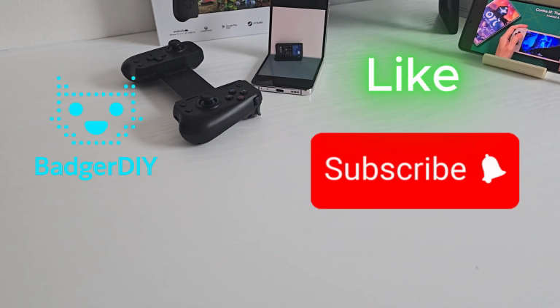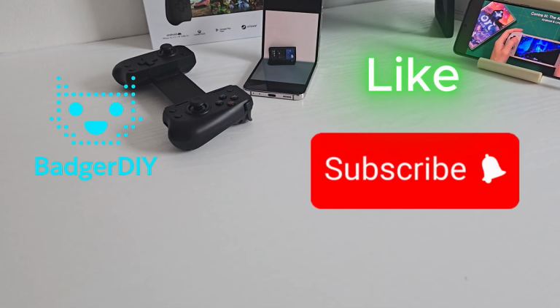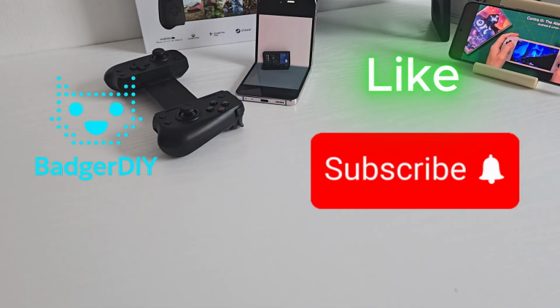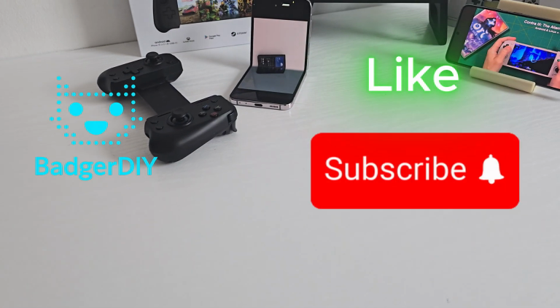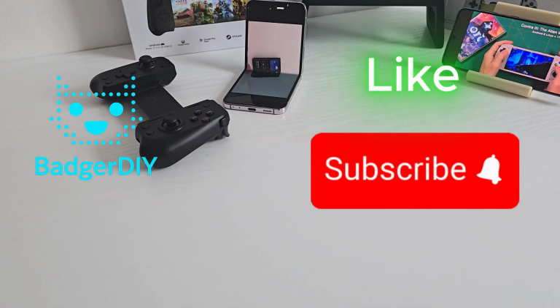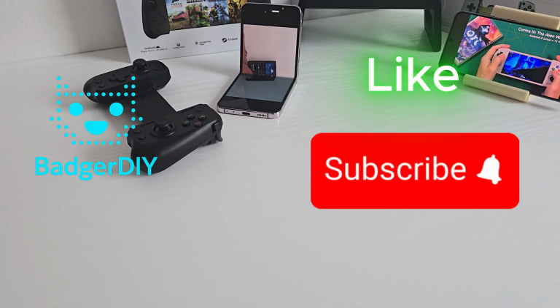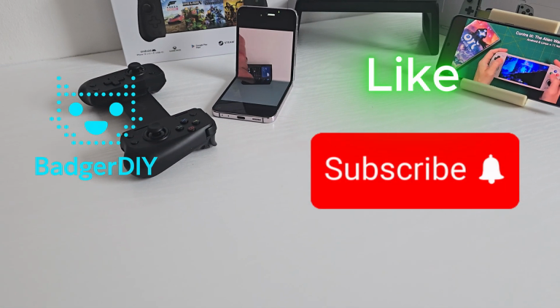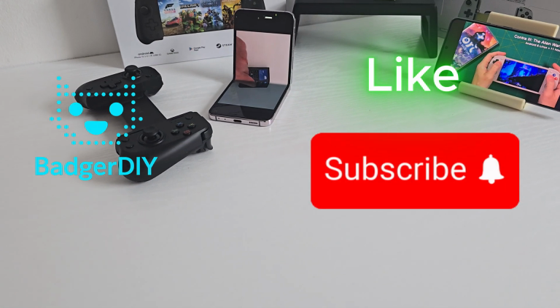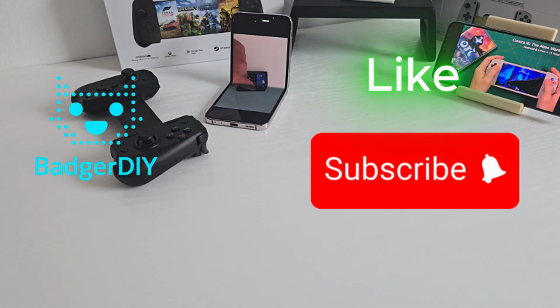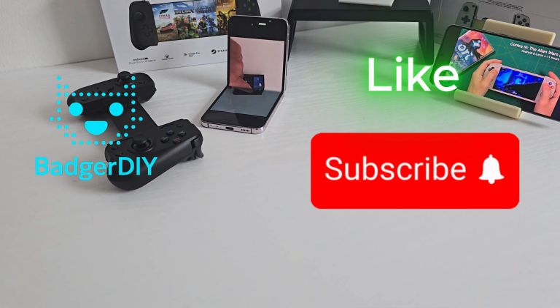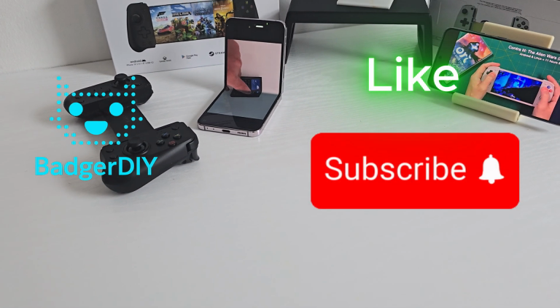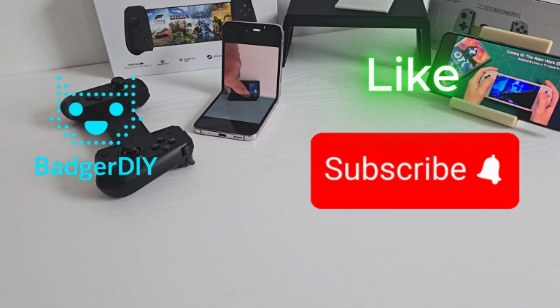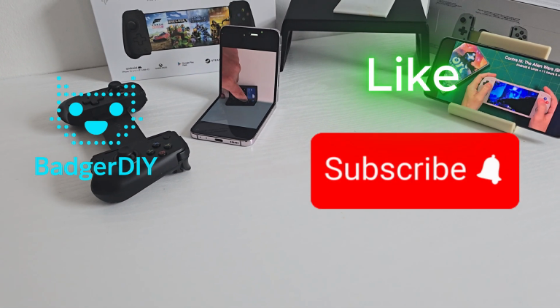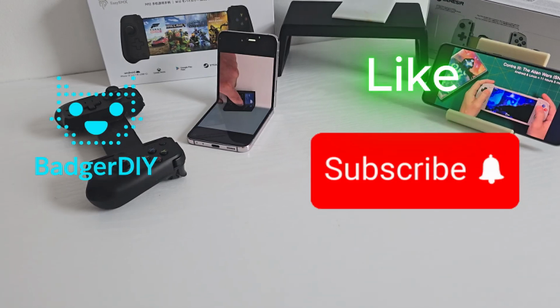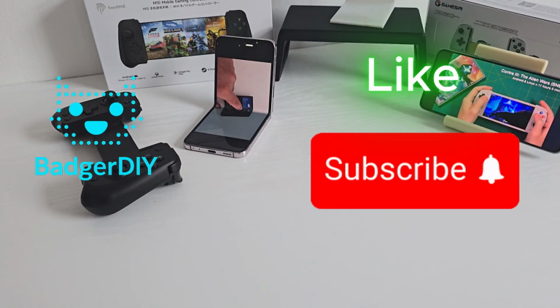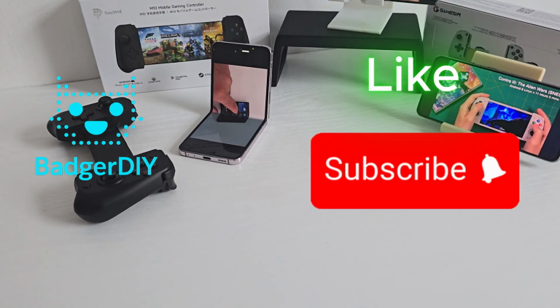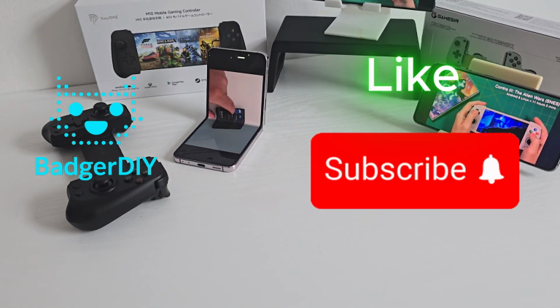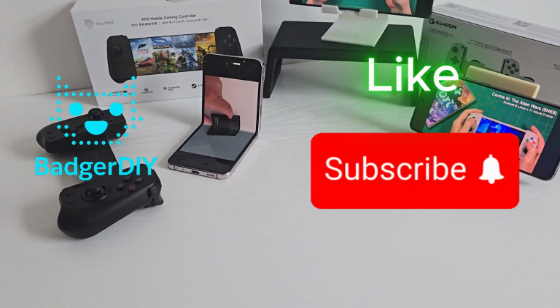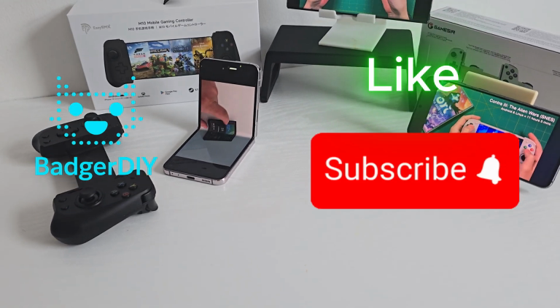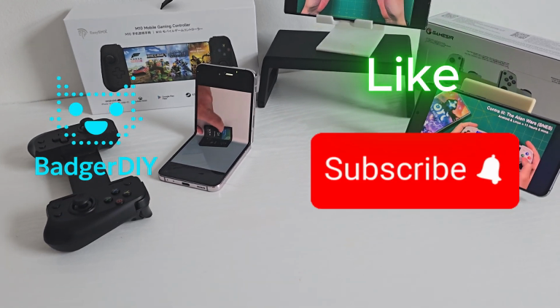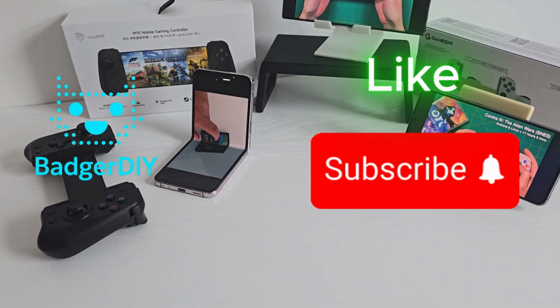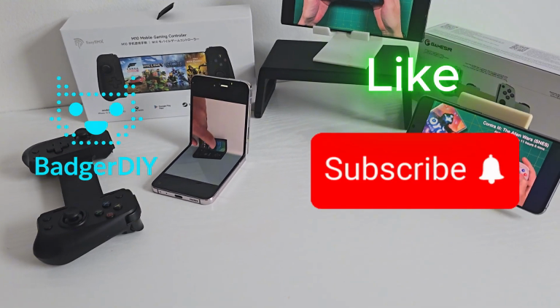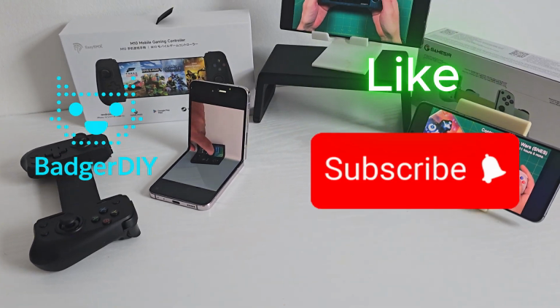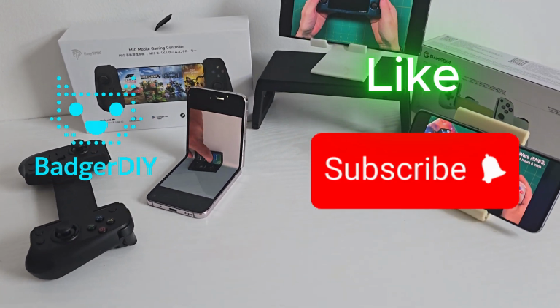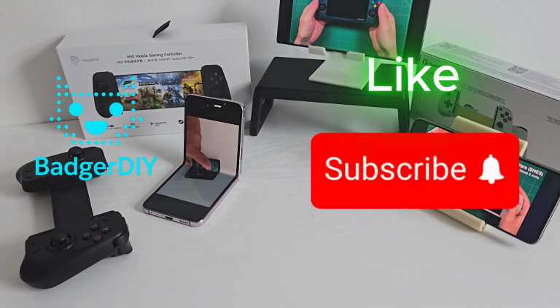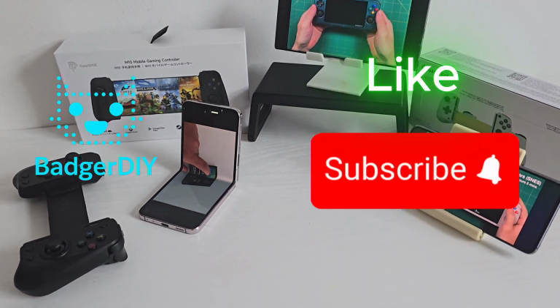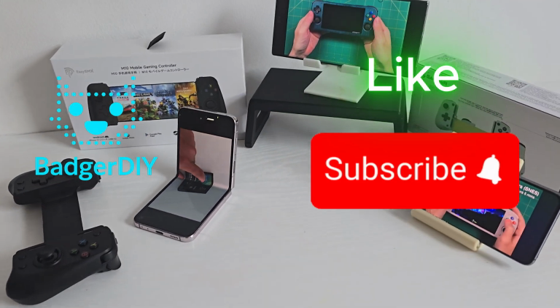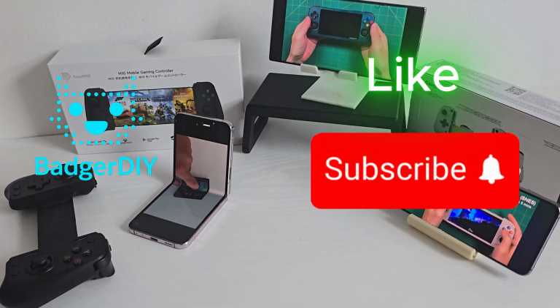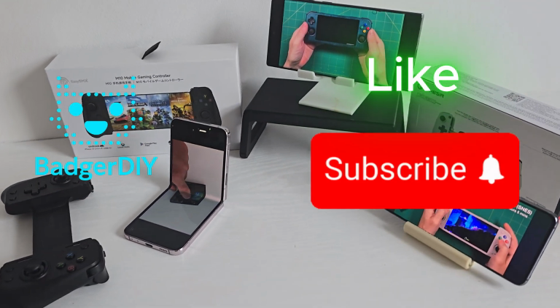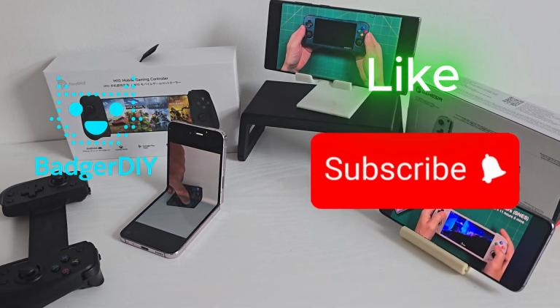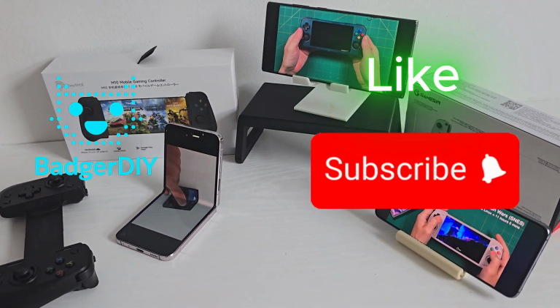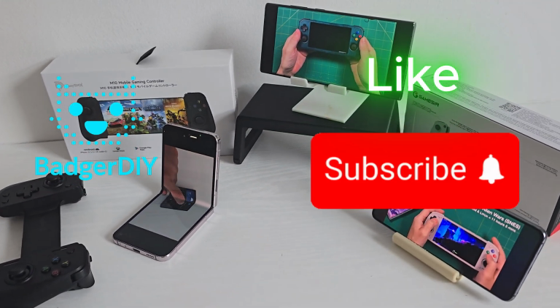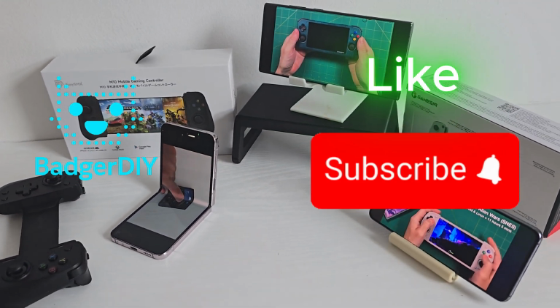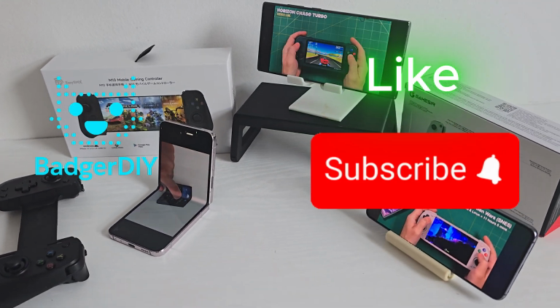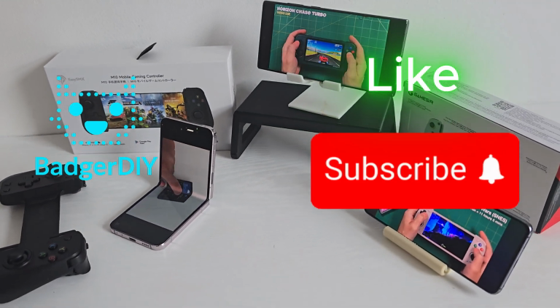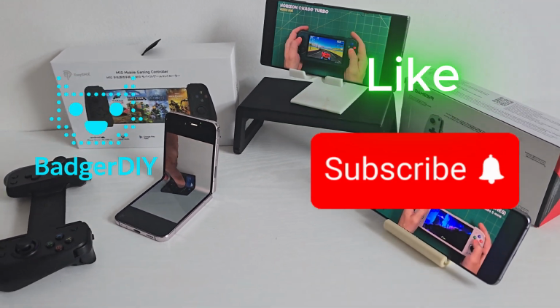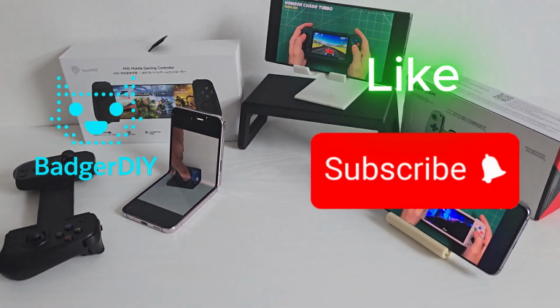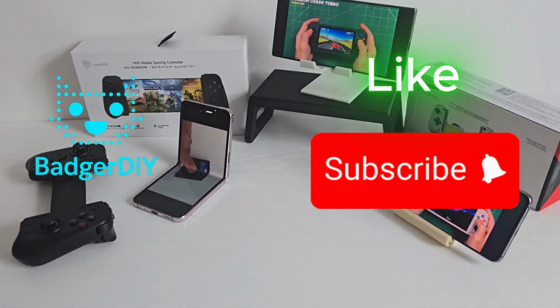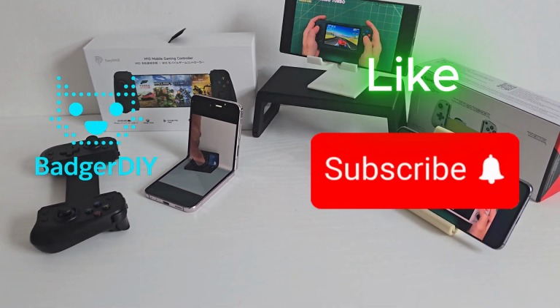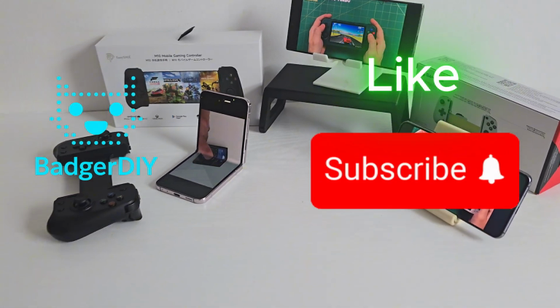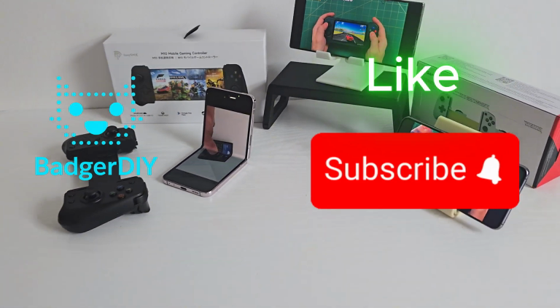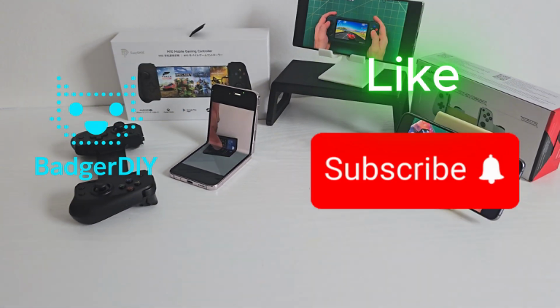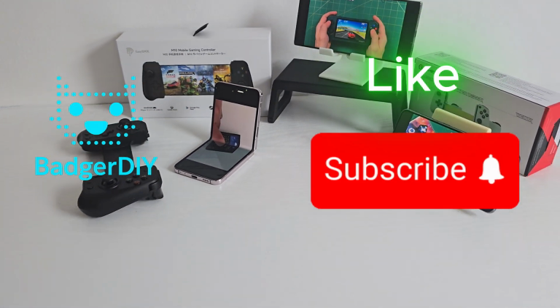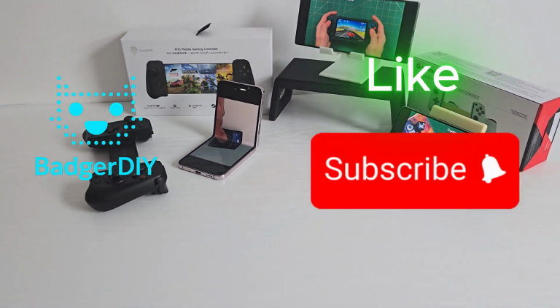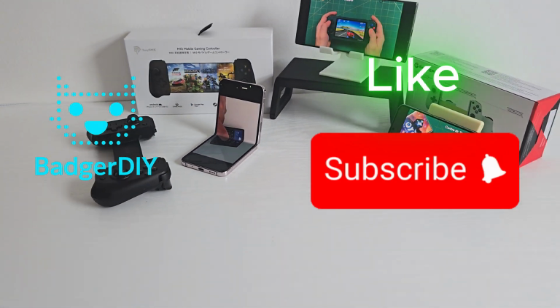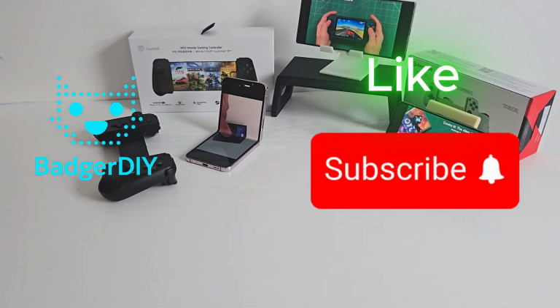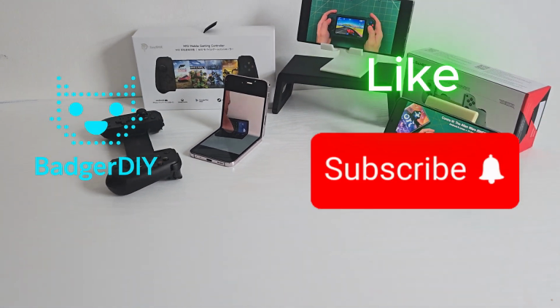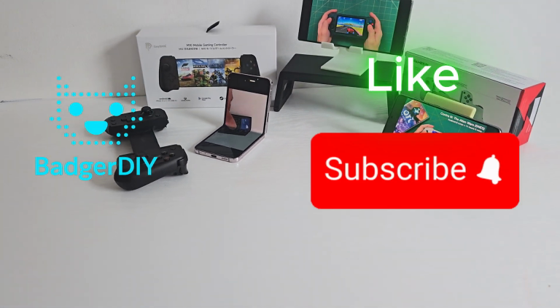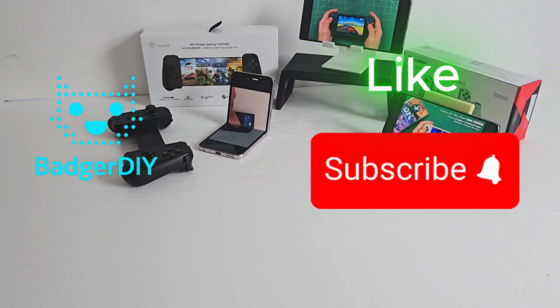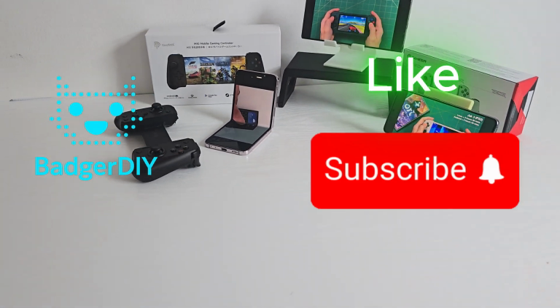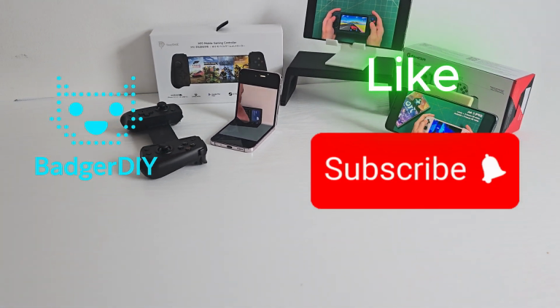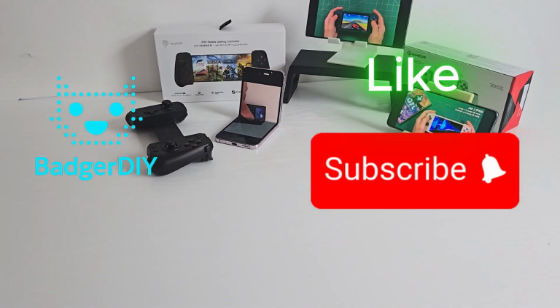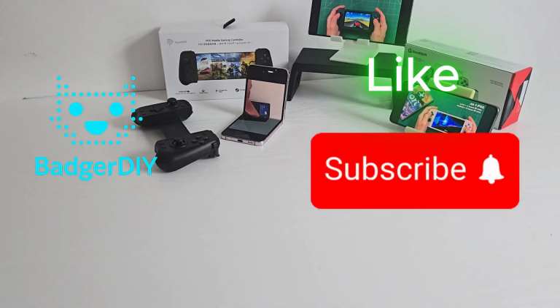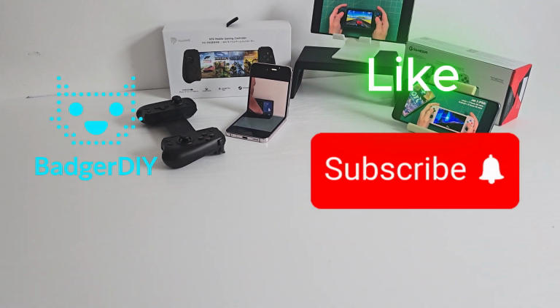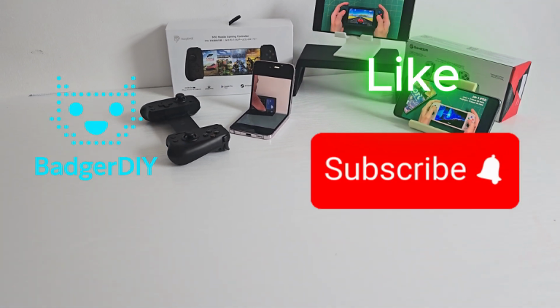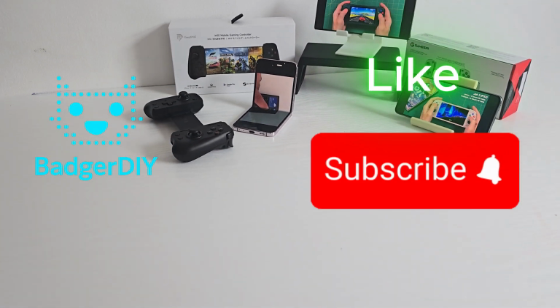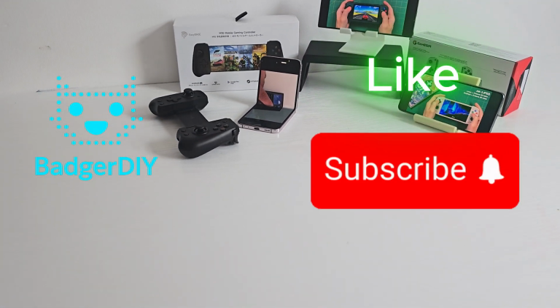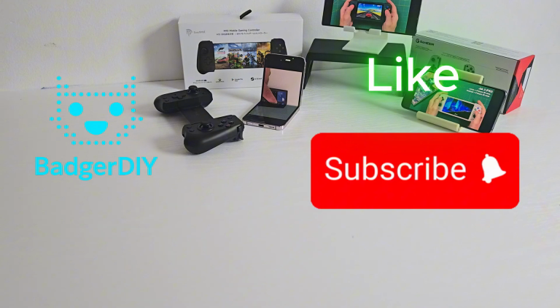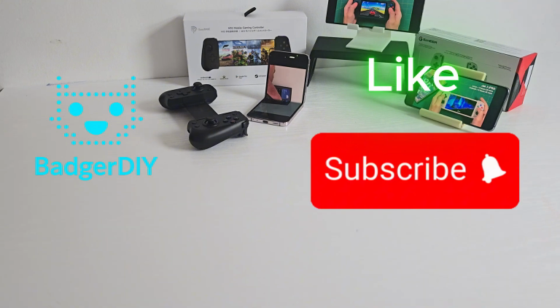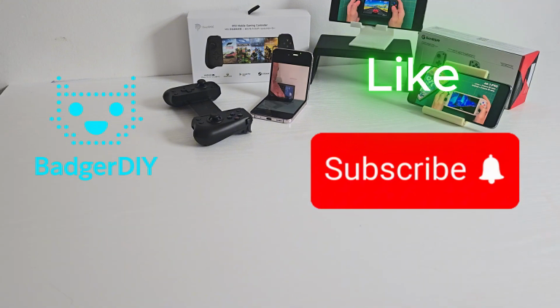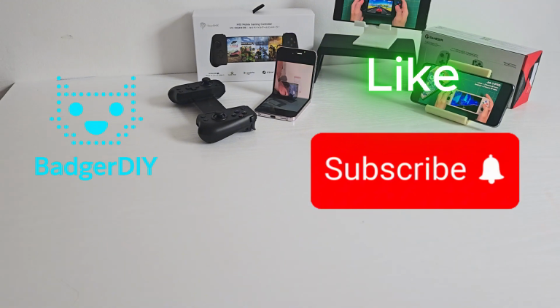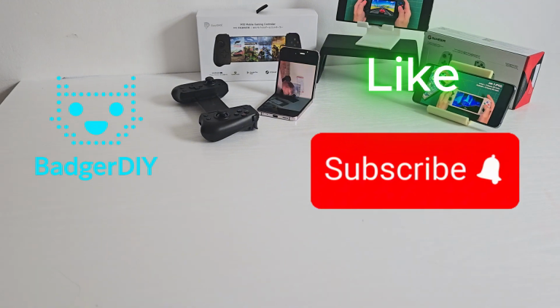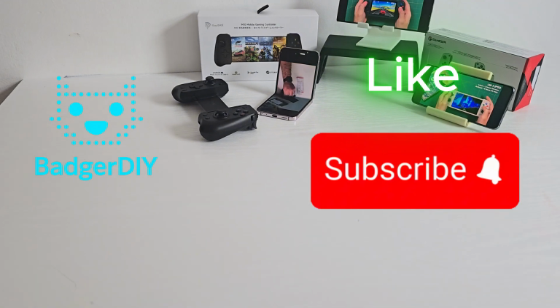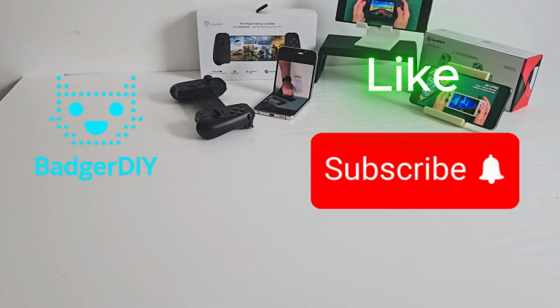If you do enjoy this video so far, don't forget to hit that like and subscribe button so you don't miss the next one.